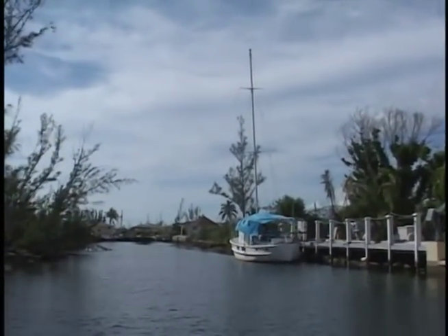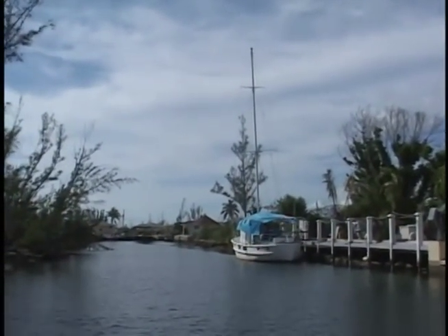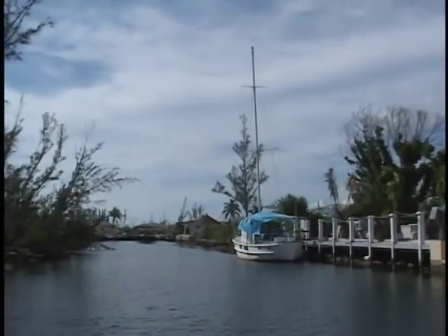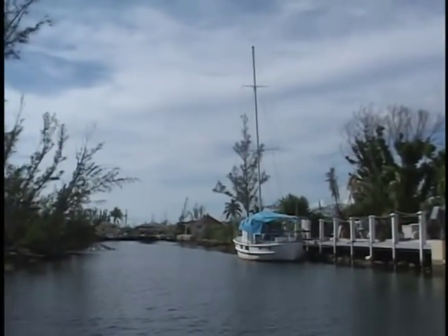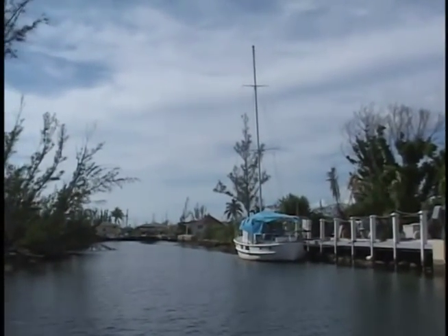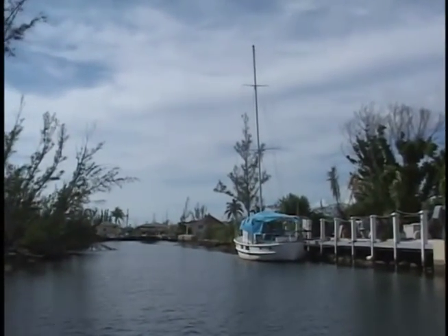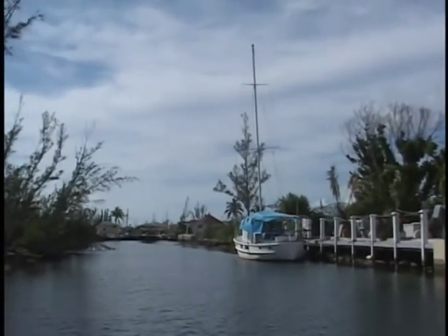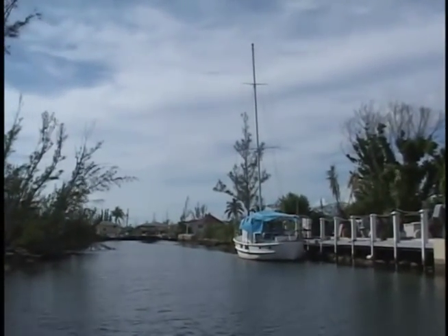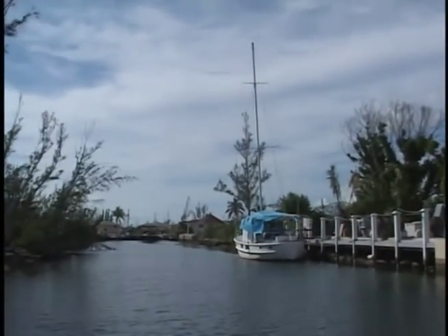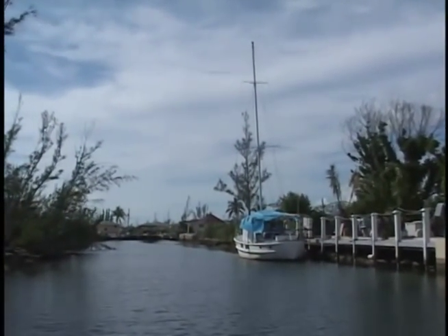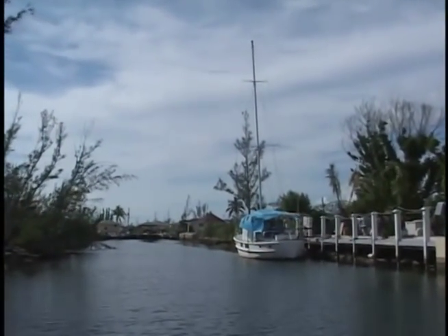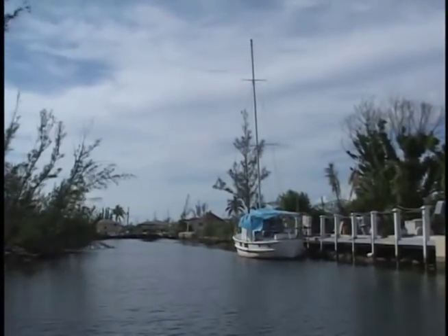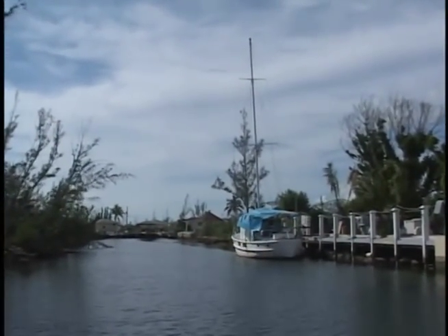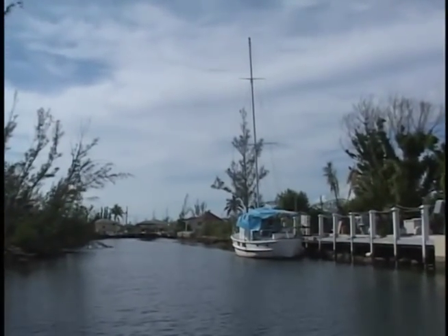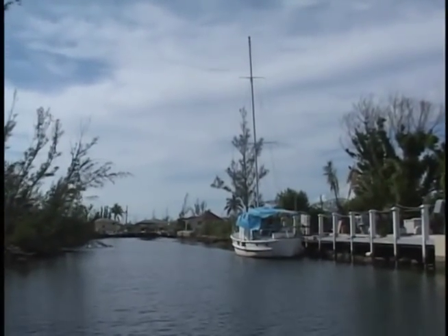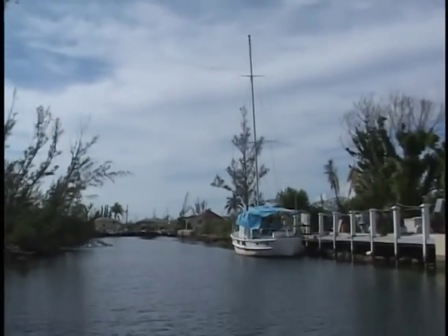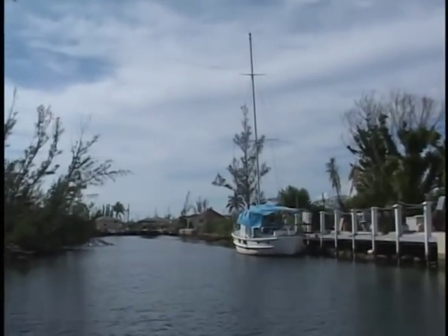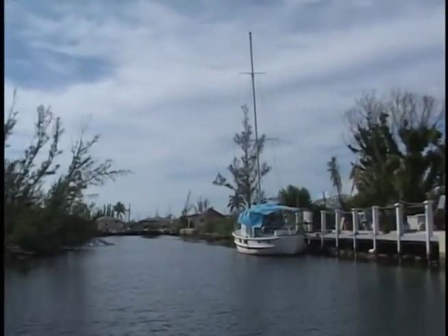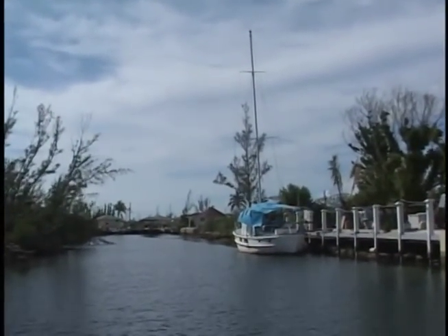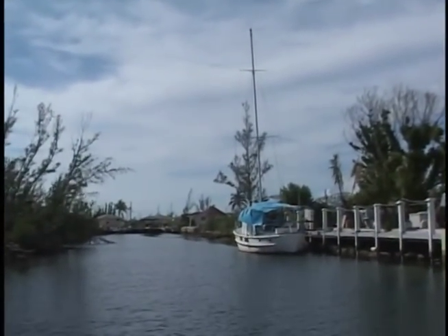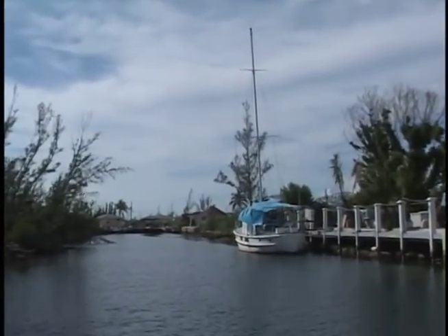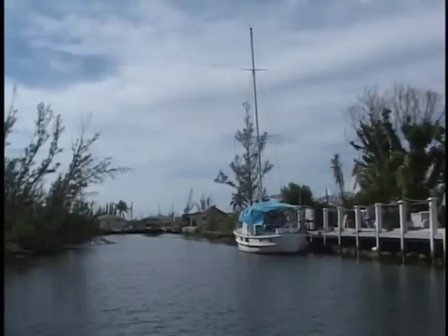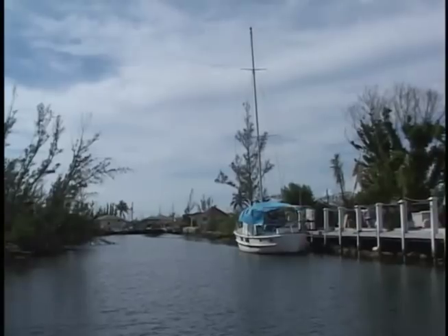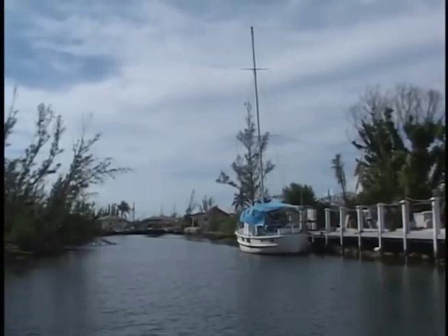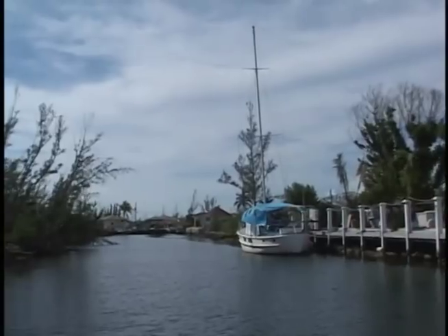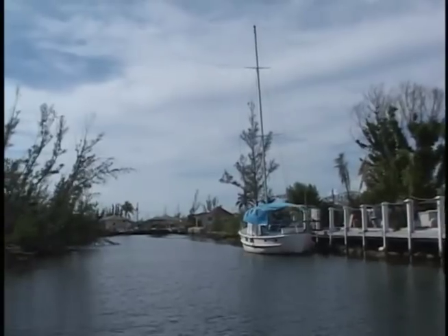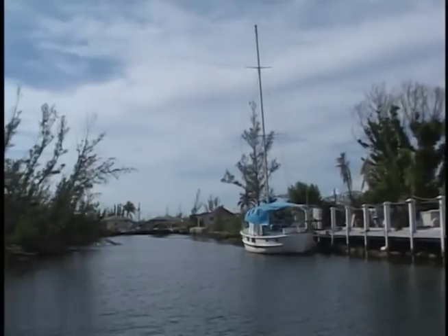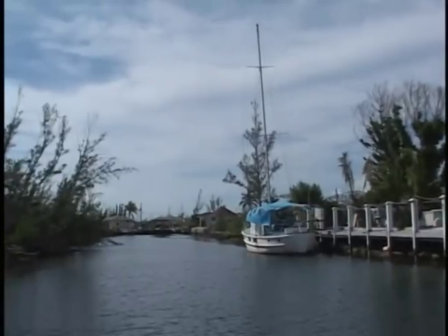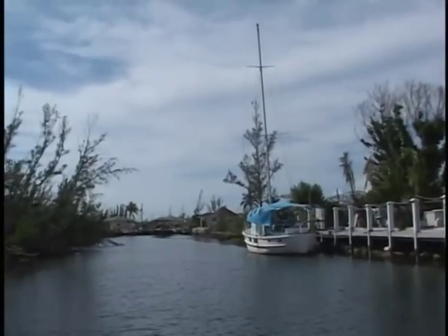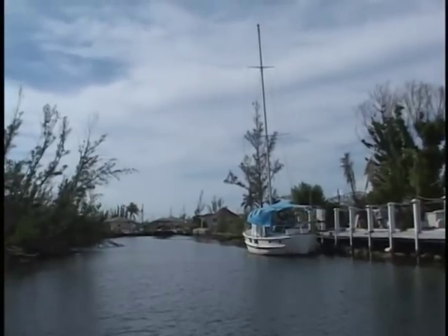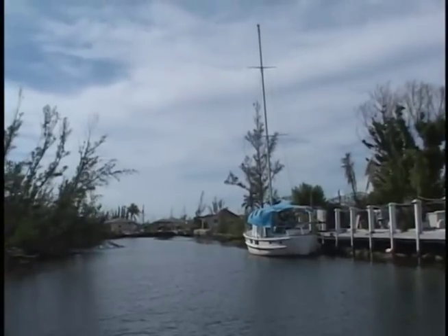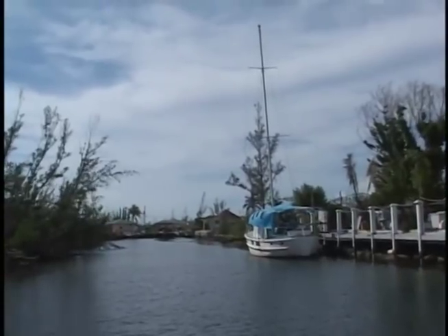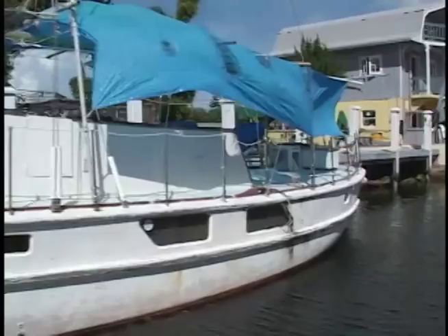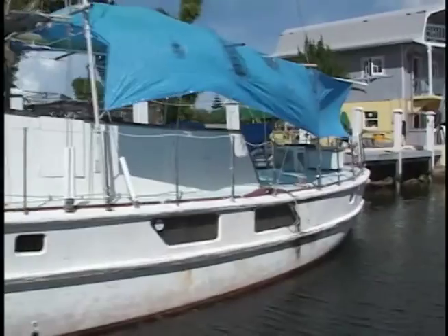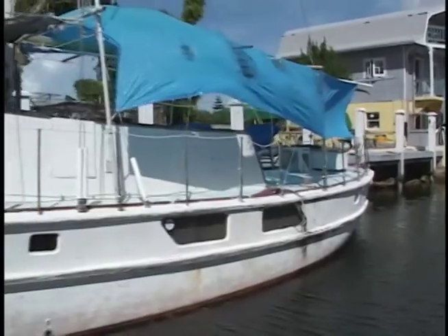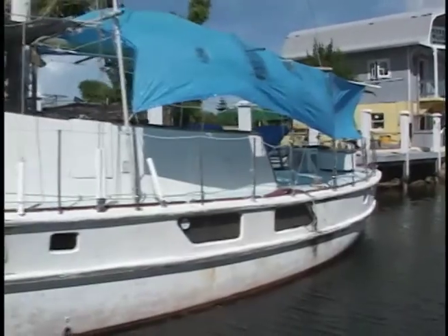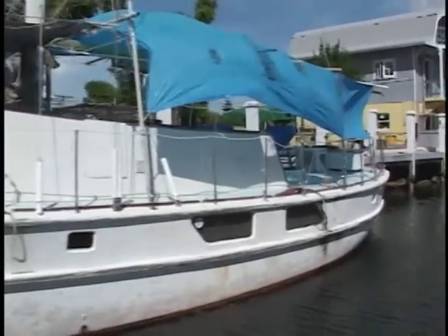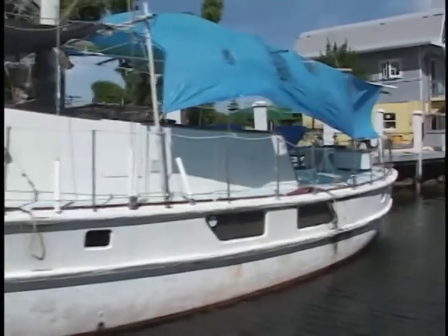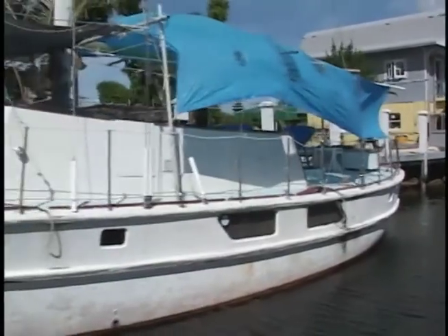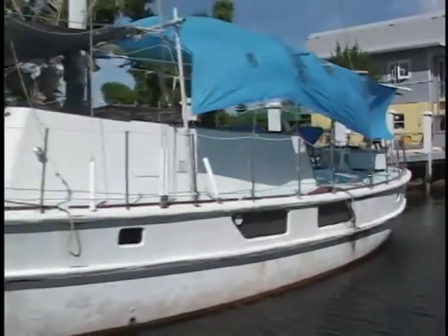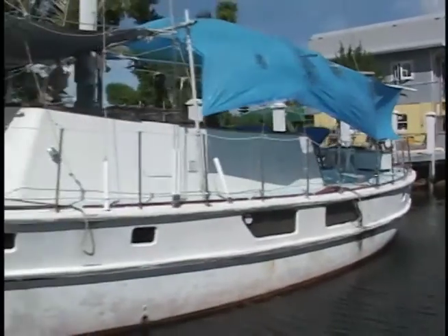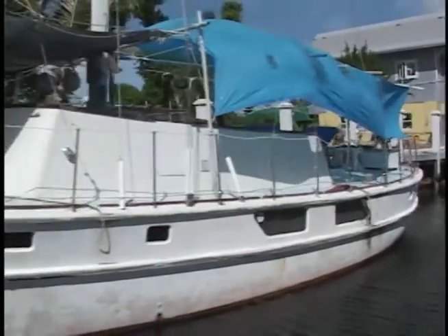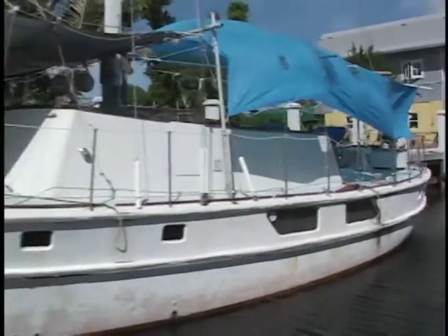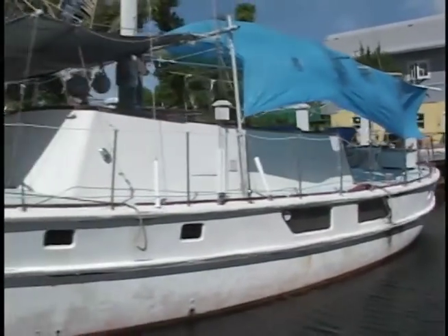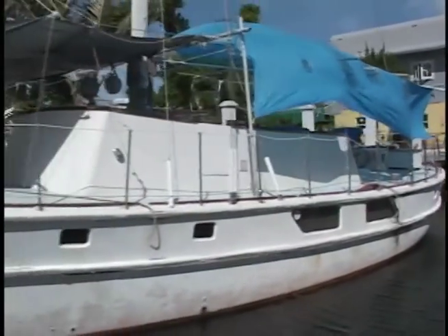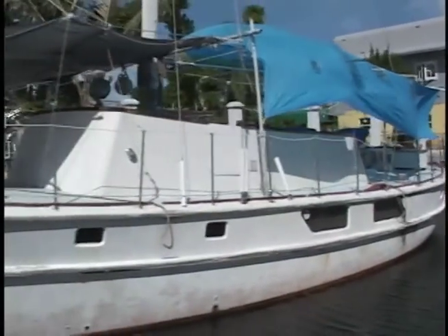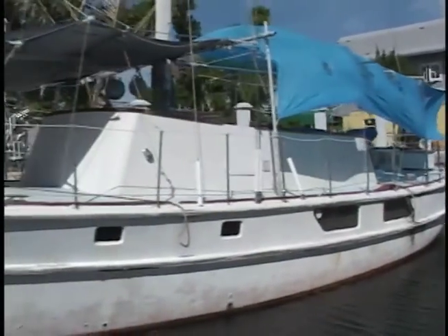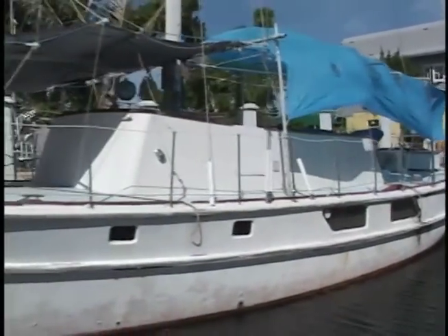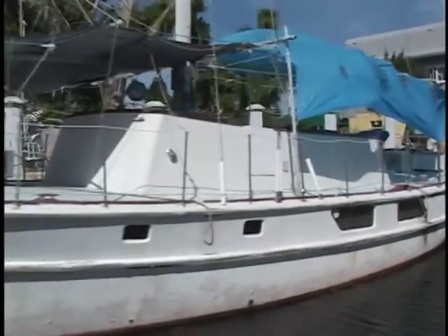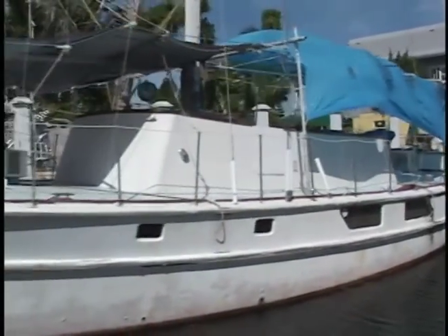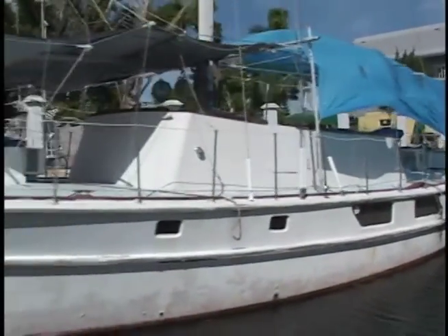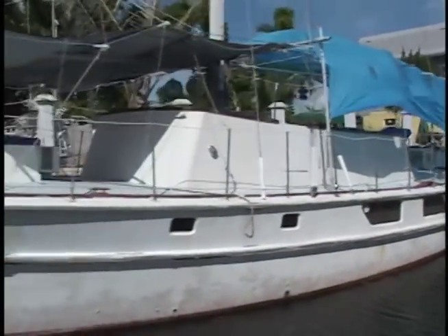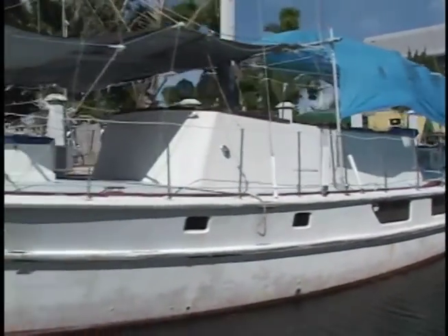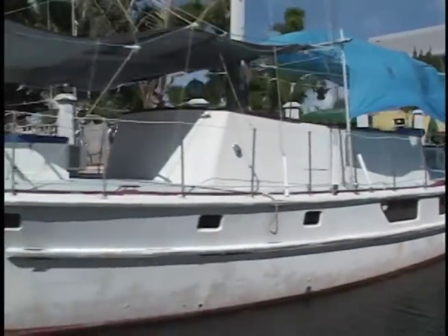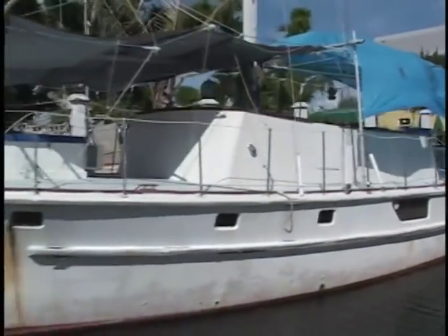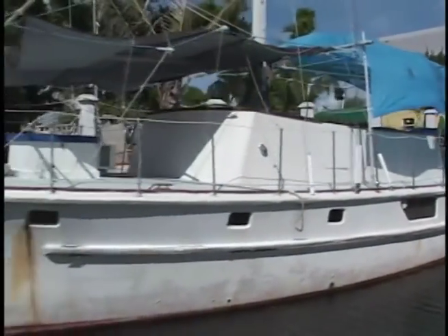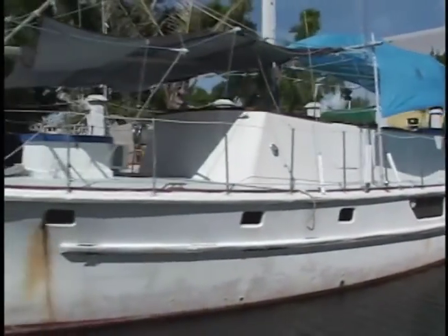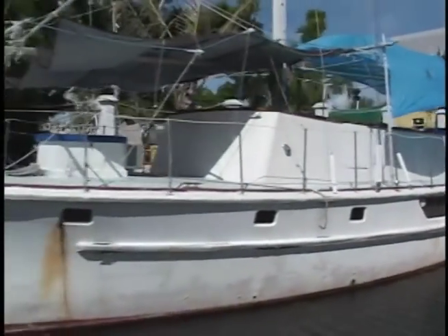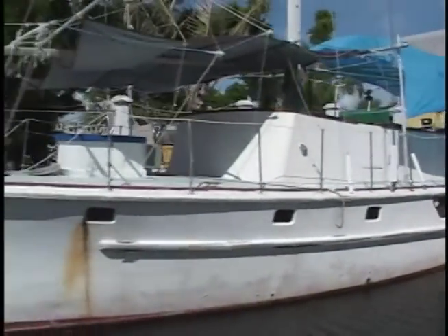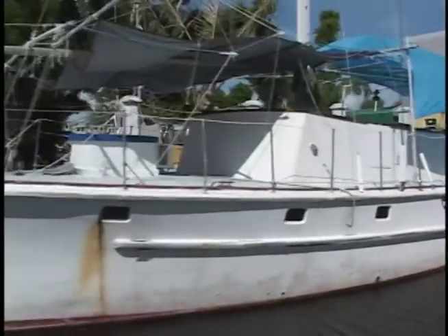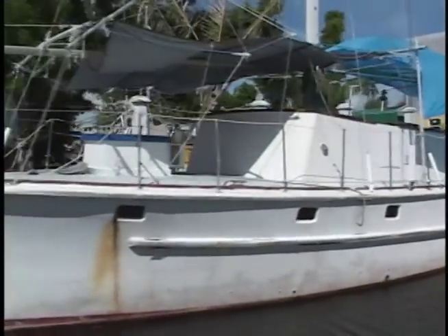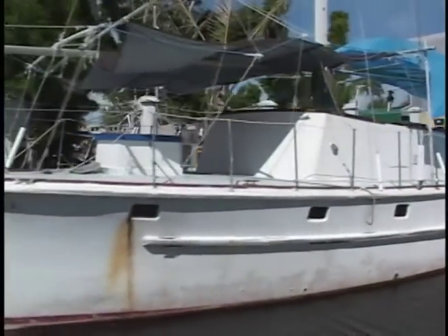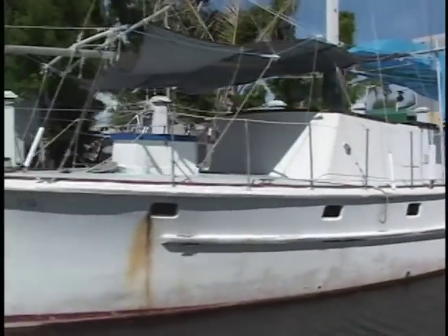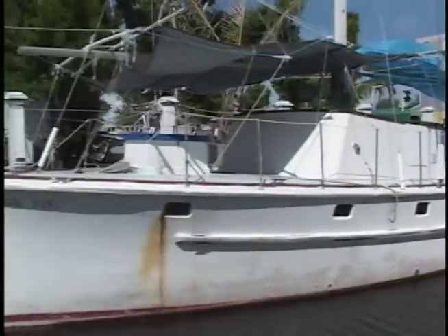Today, the Bahamas thrive with their three main sources of income: tourism, banking, and manufacturing.